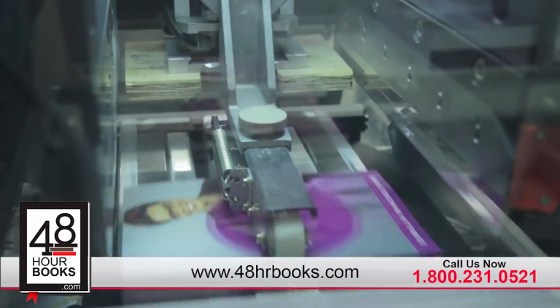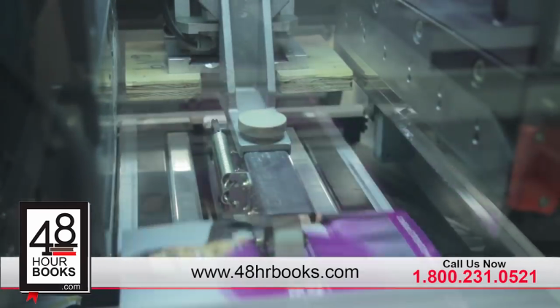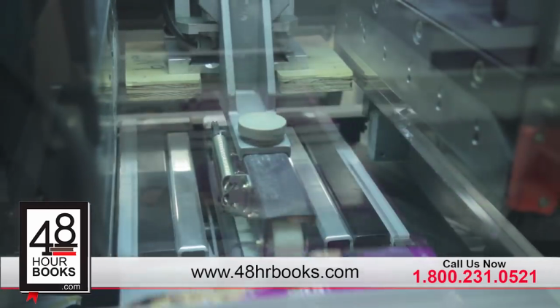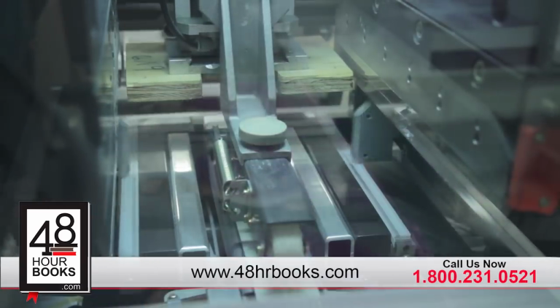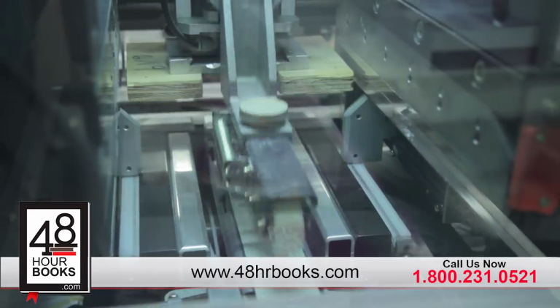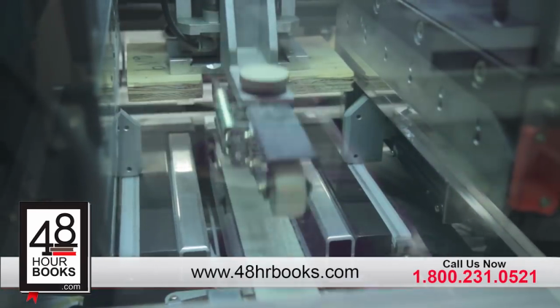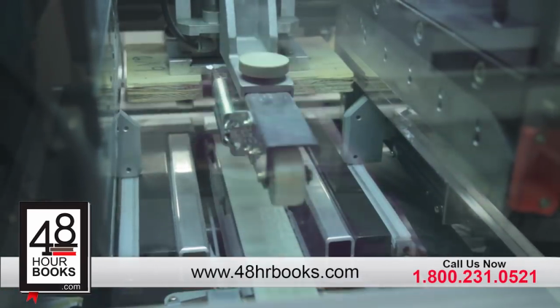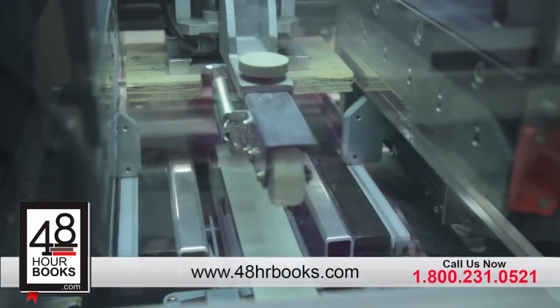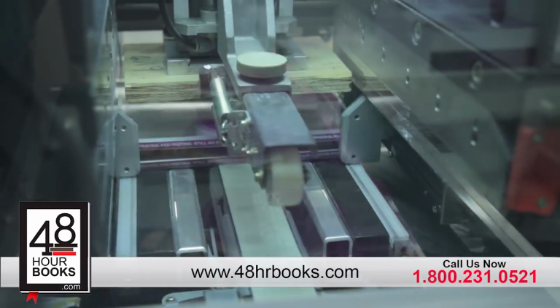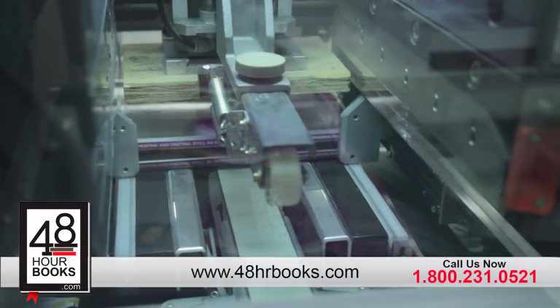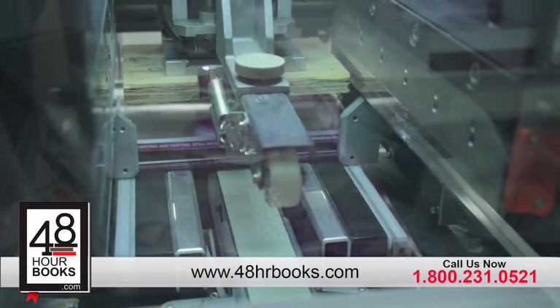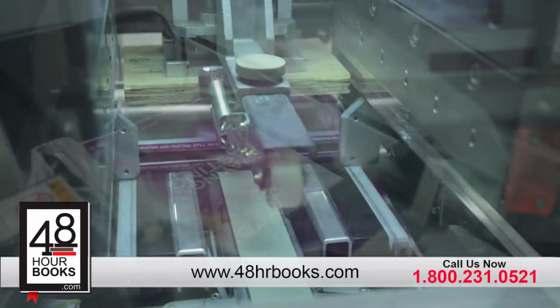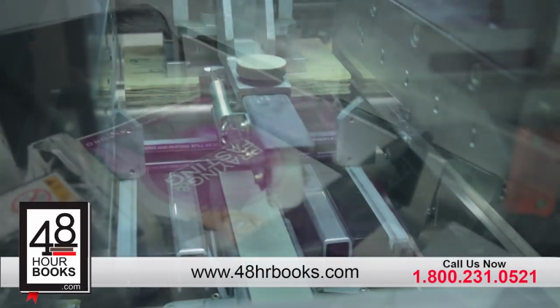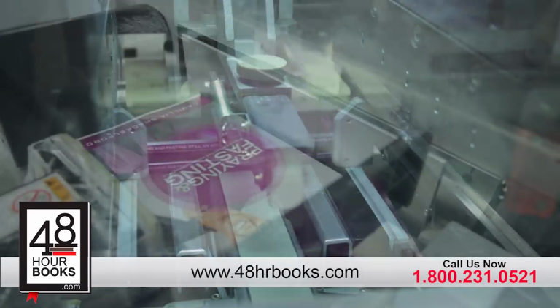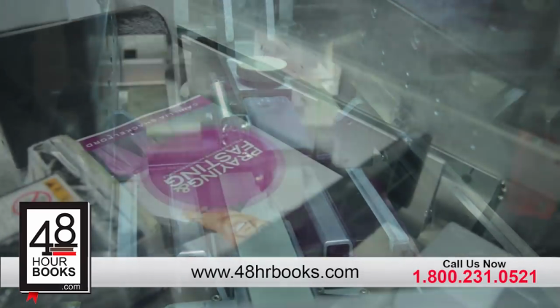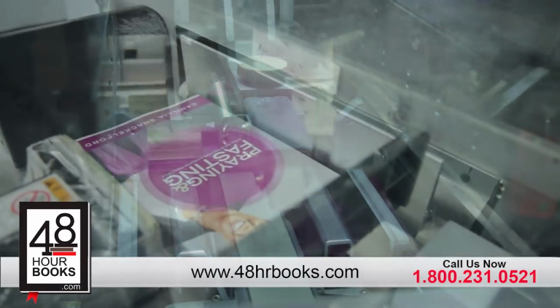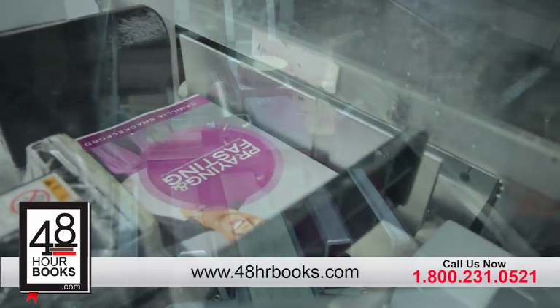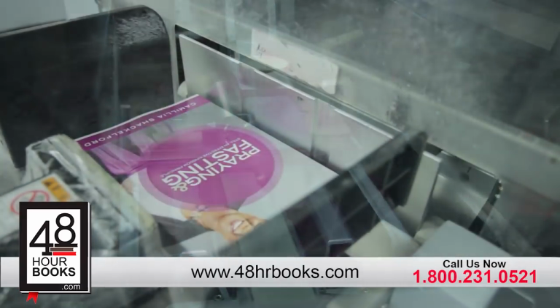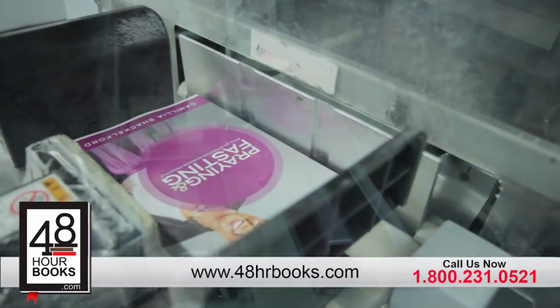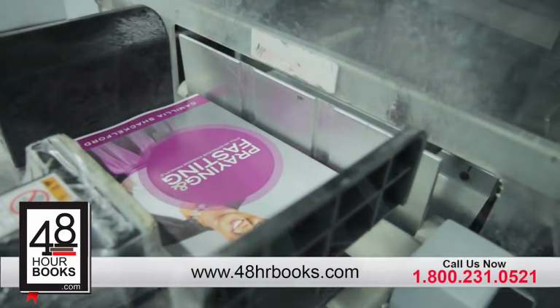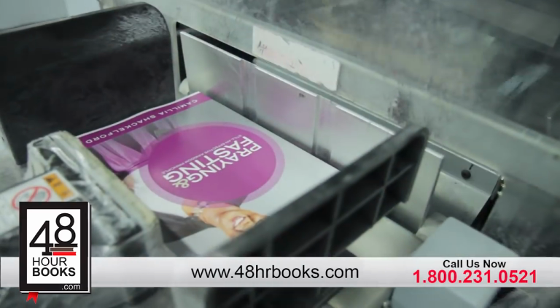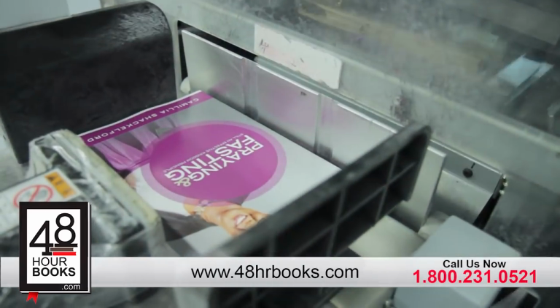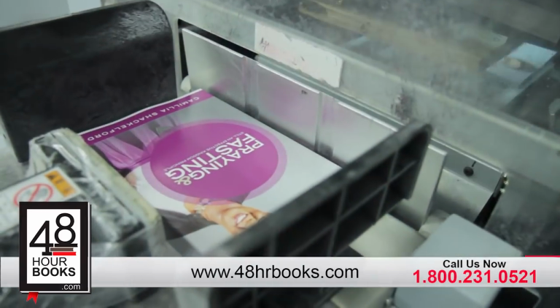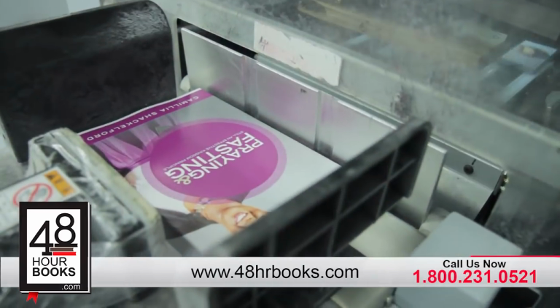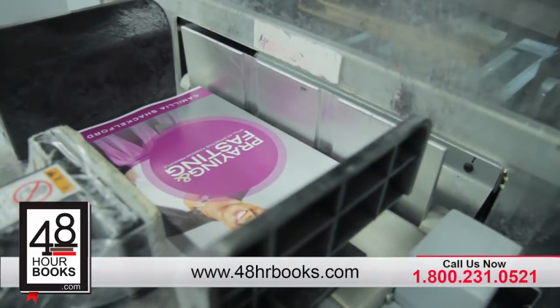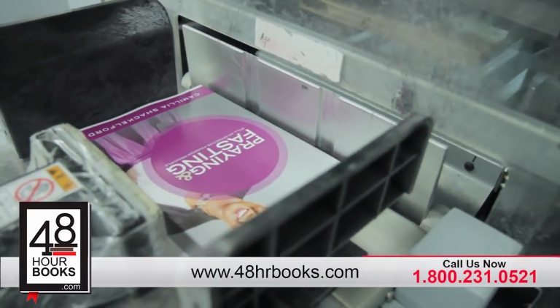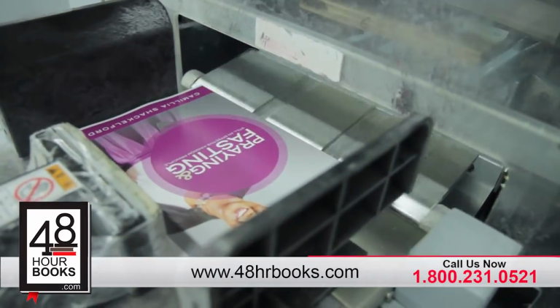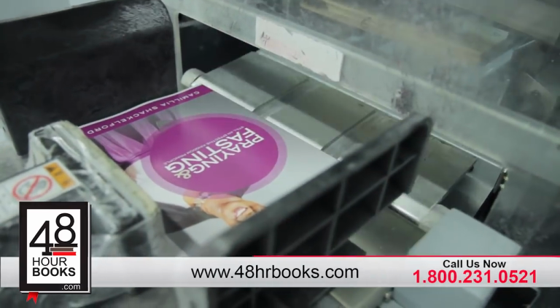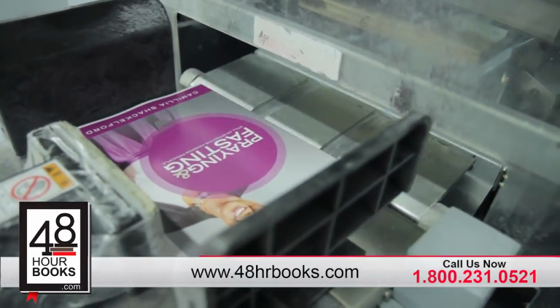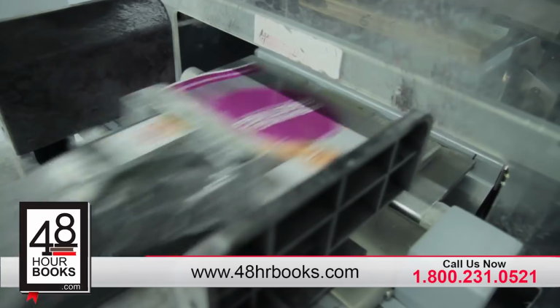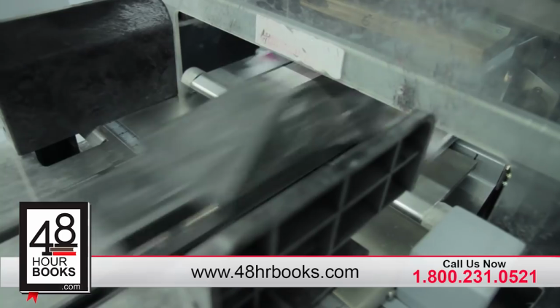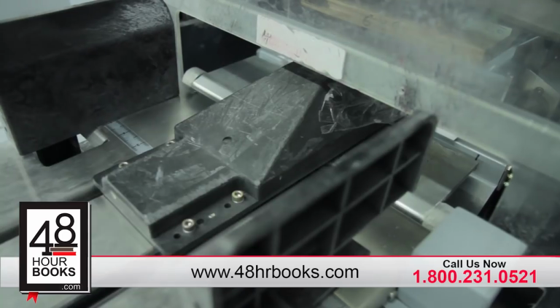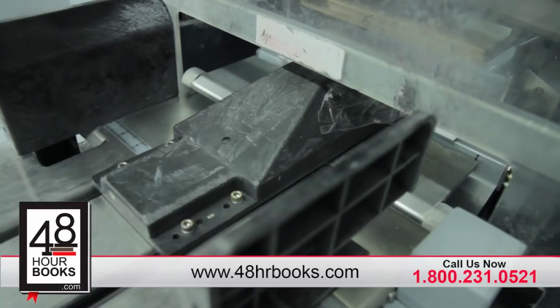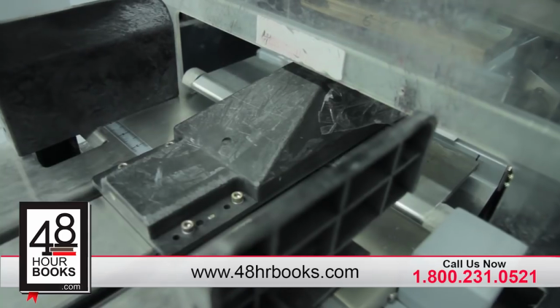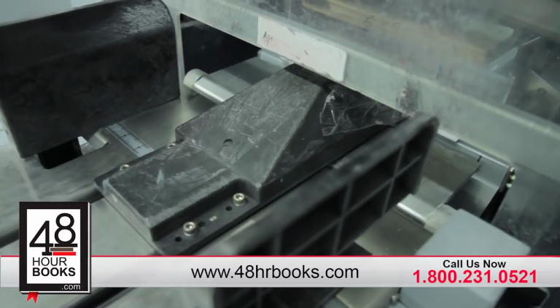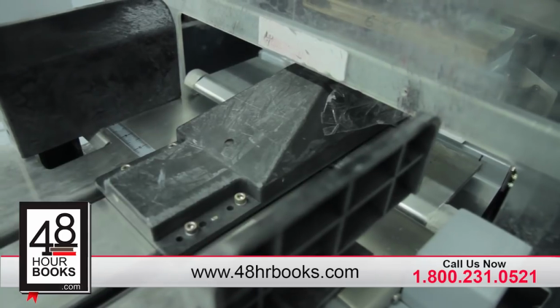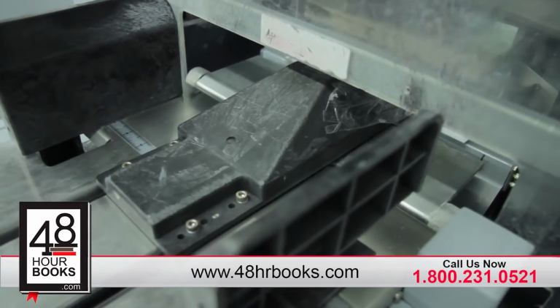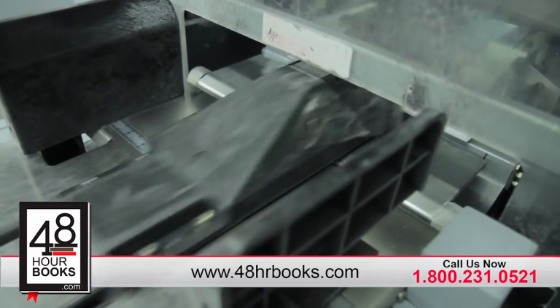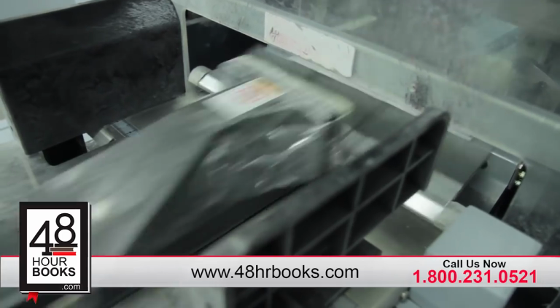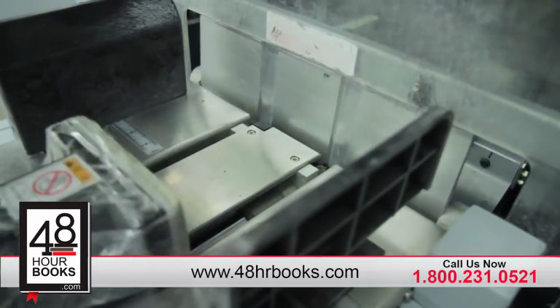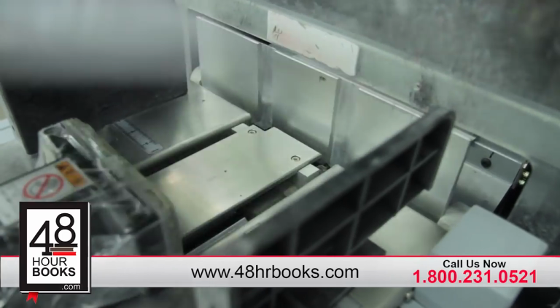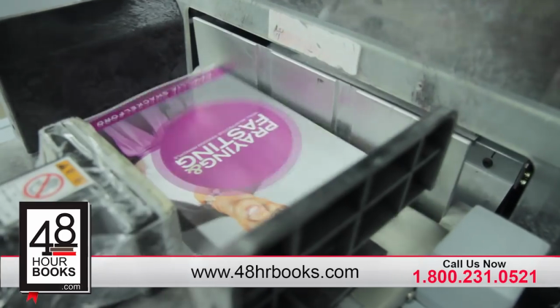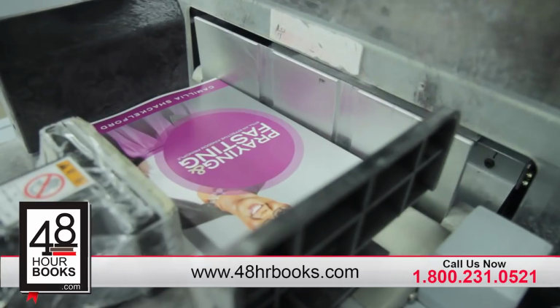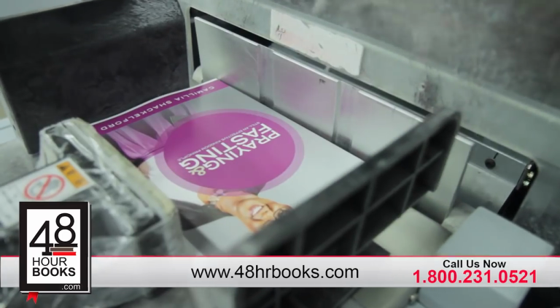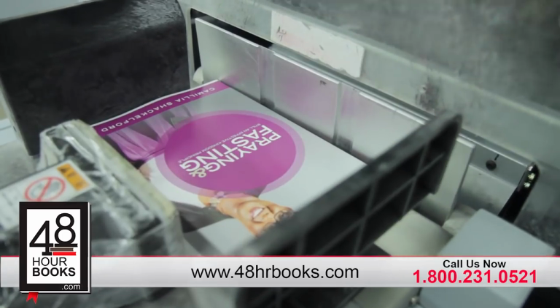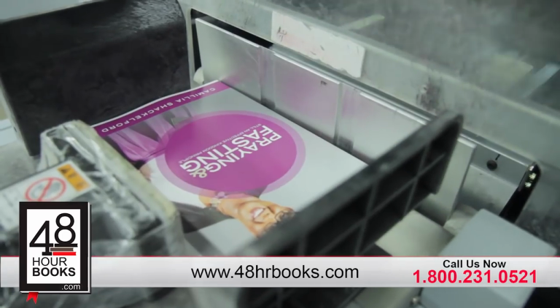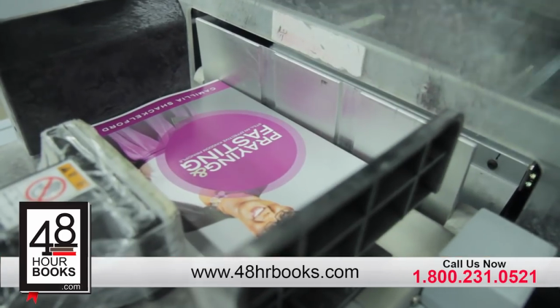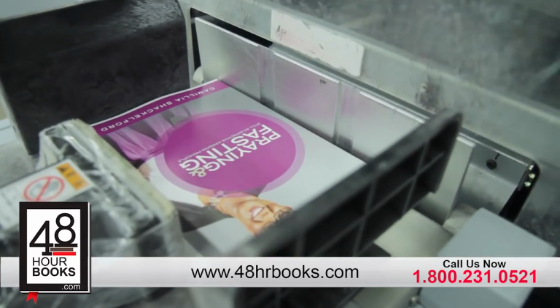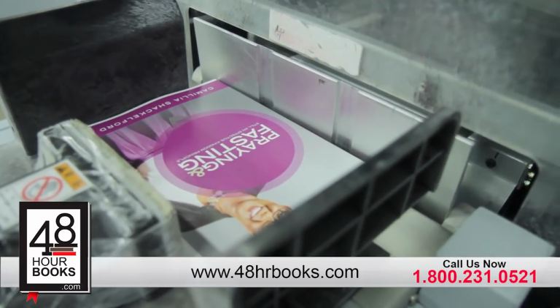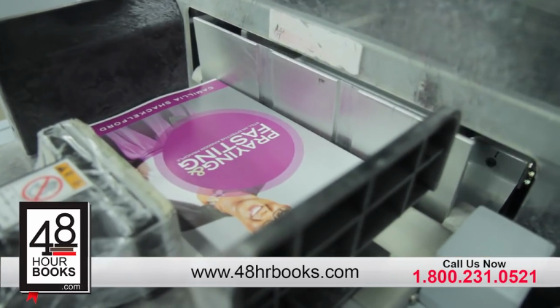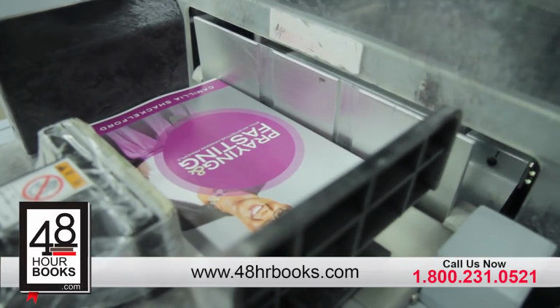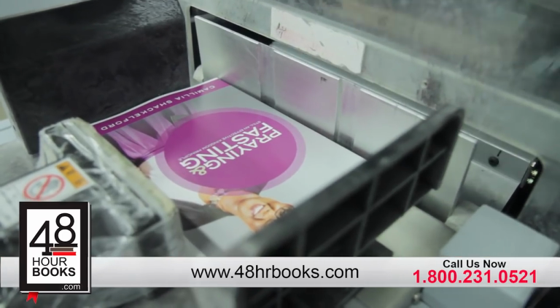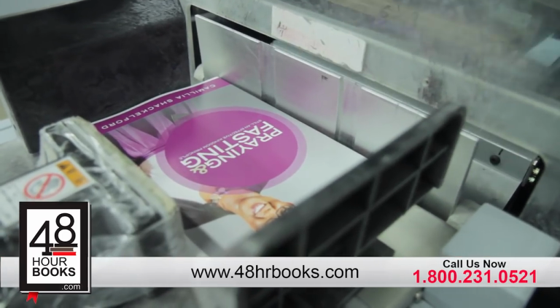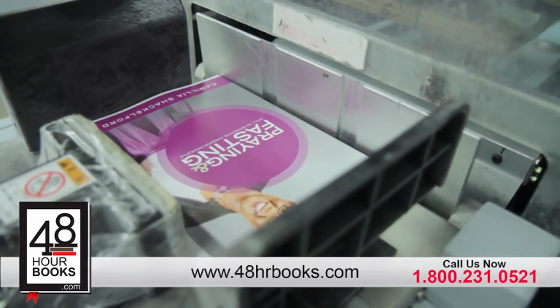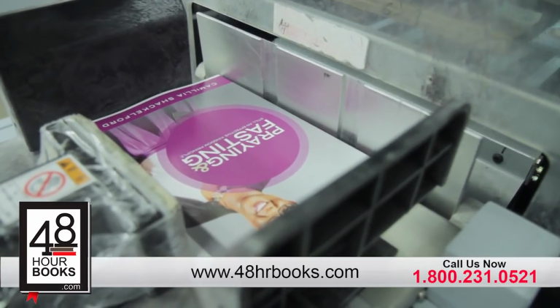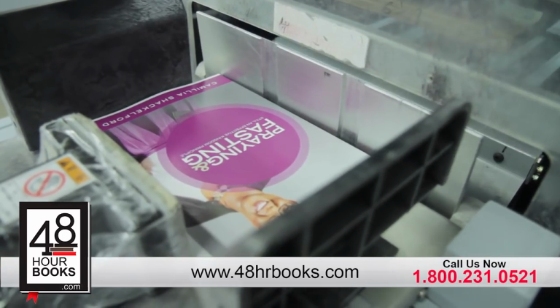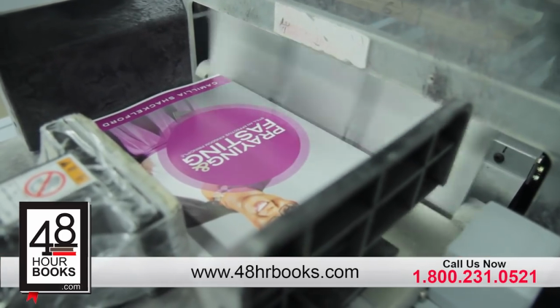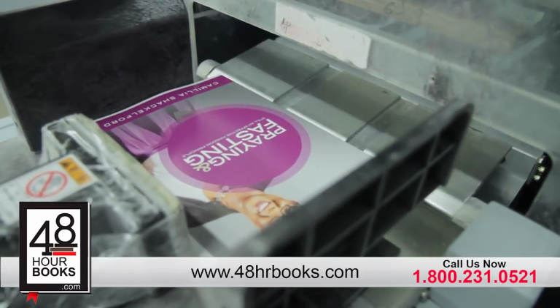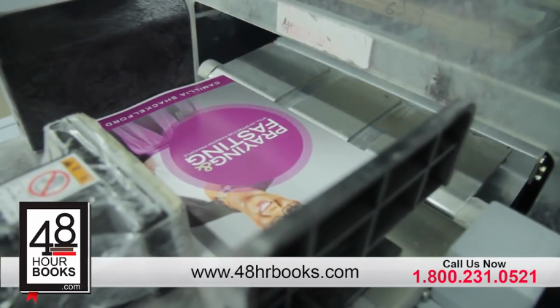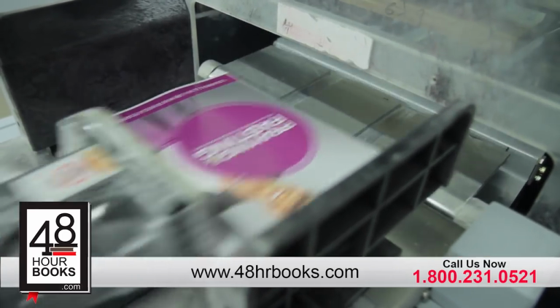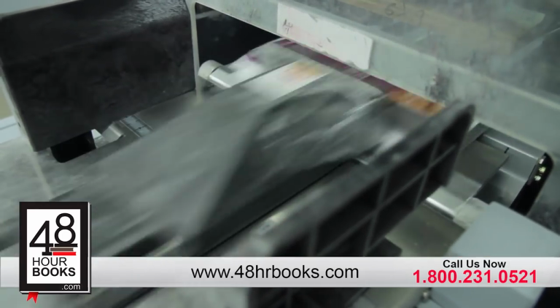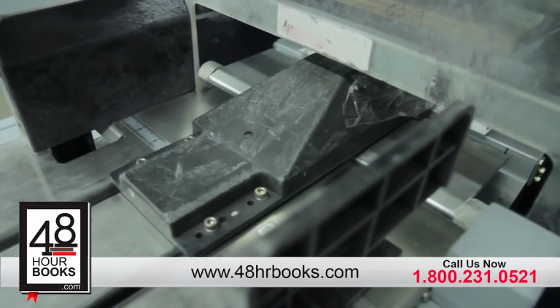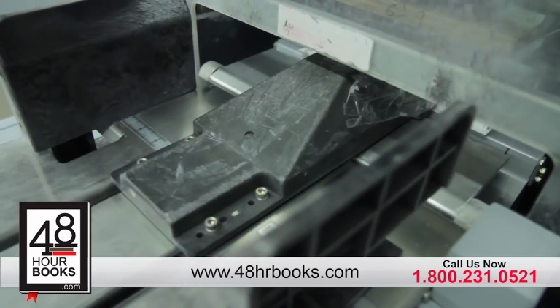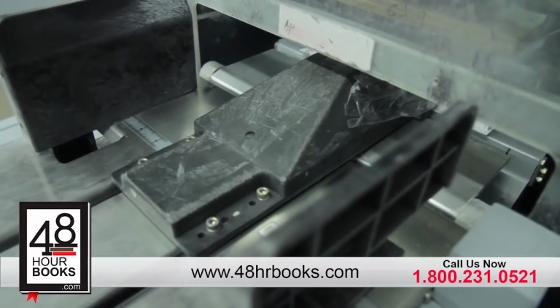Whether you want paperback, hardcover, coil-bound books, or stapled booklets, we do it all under one roof.